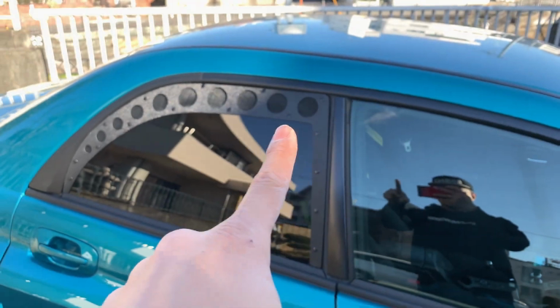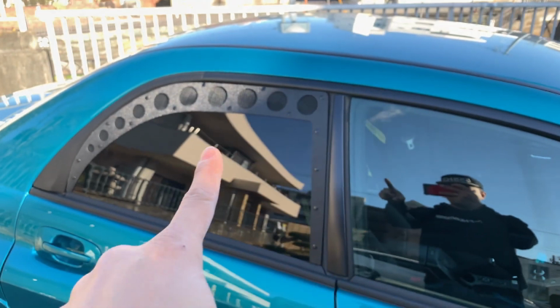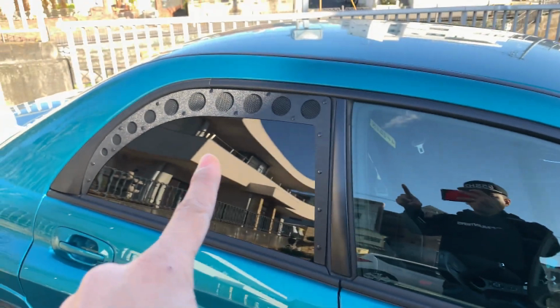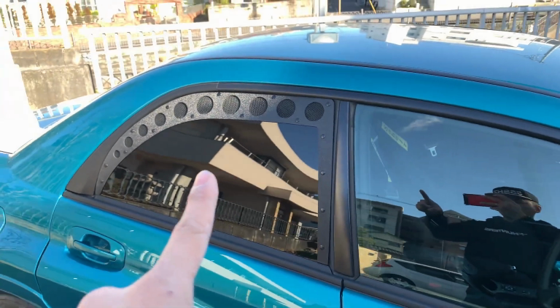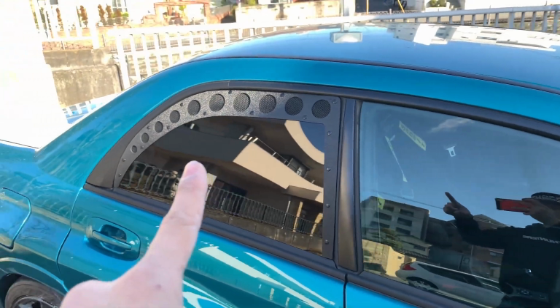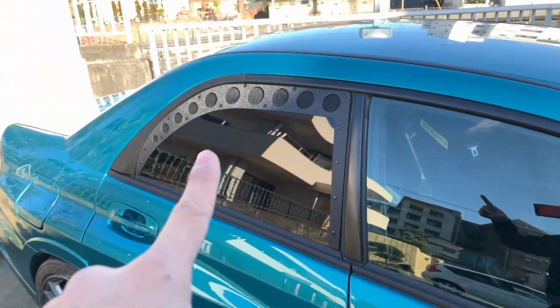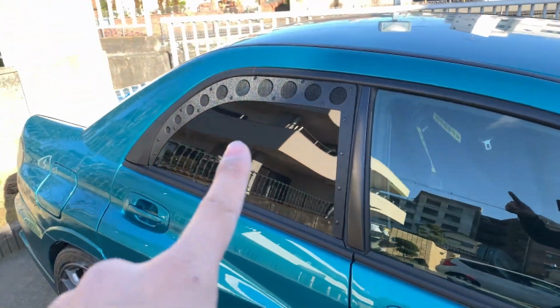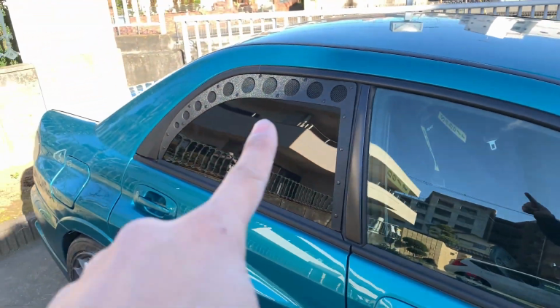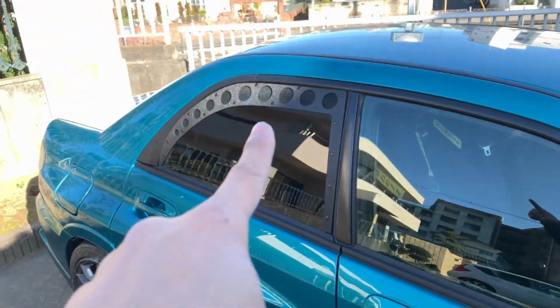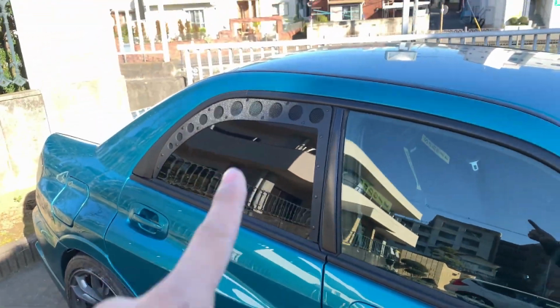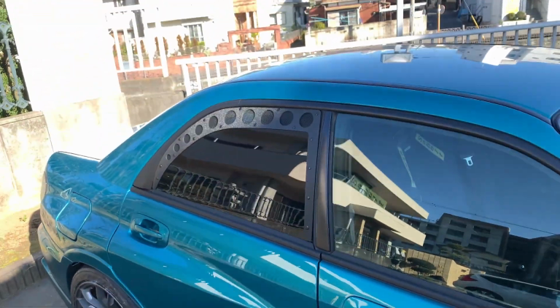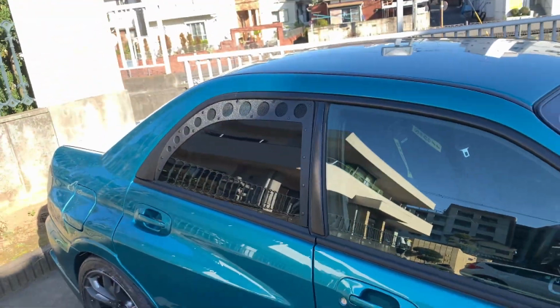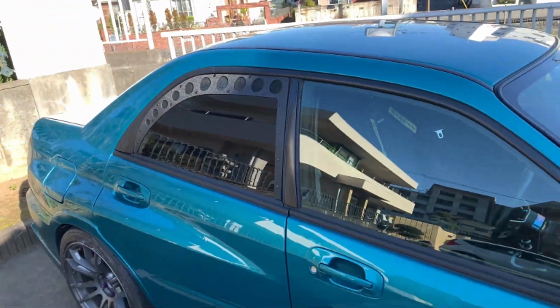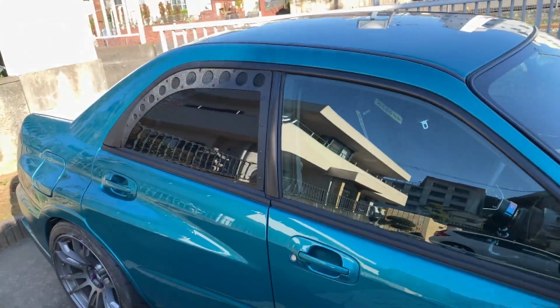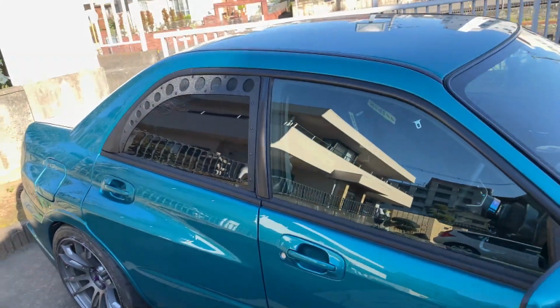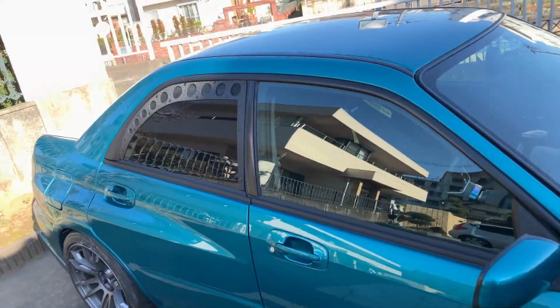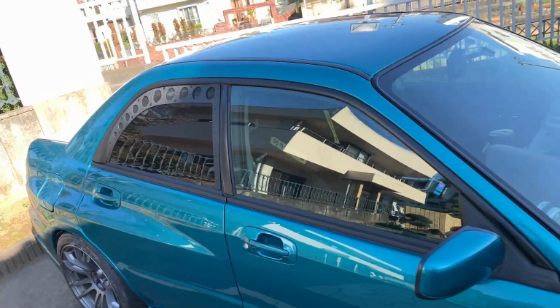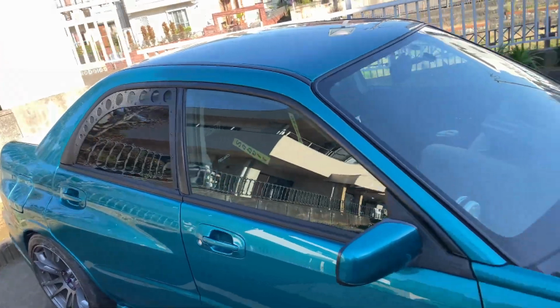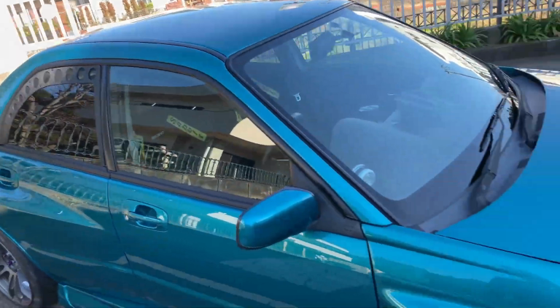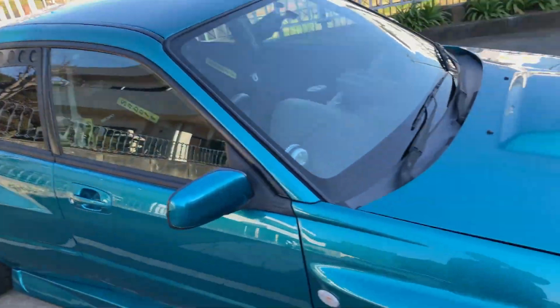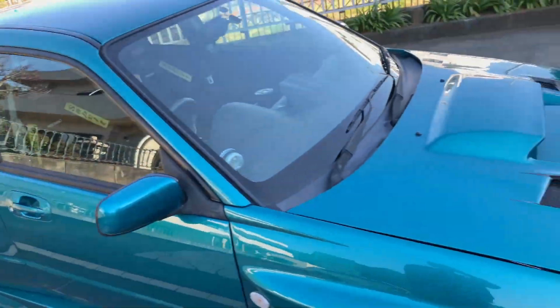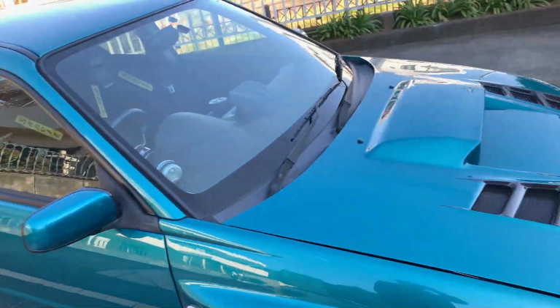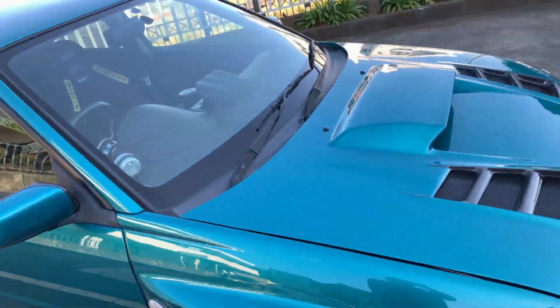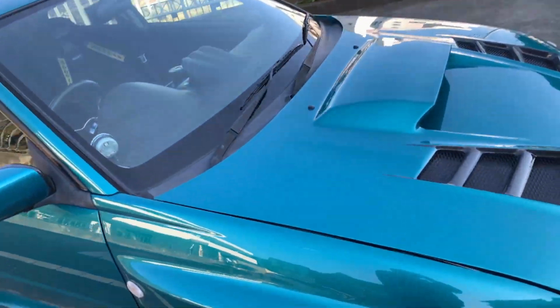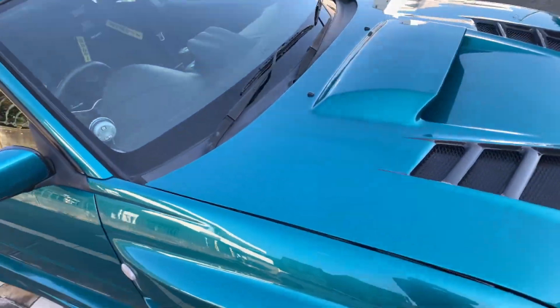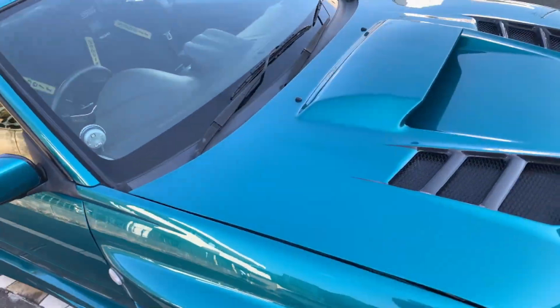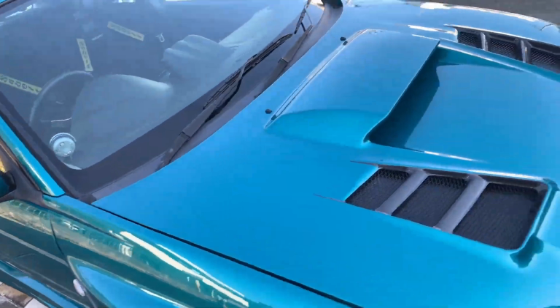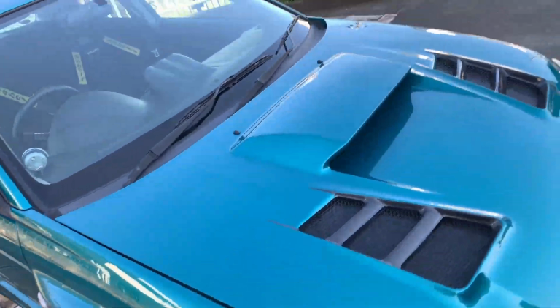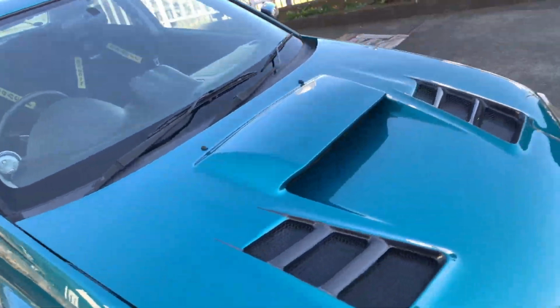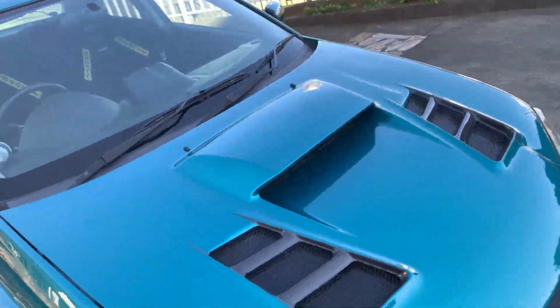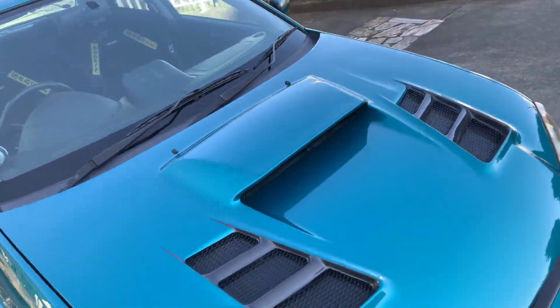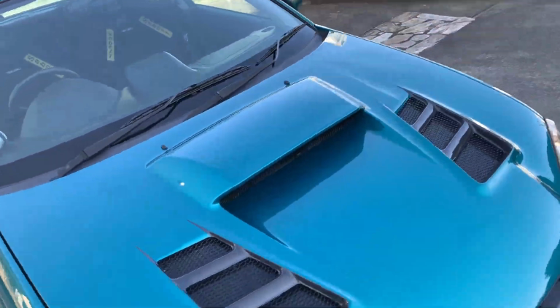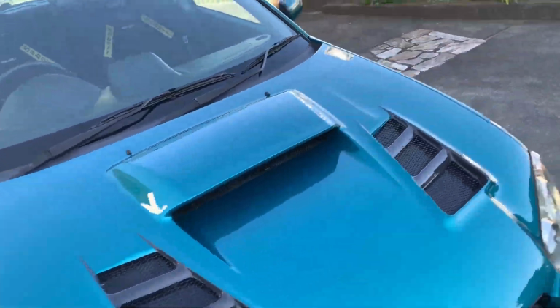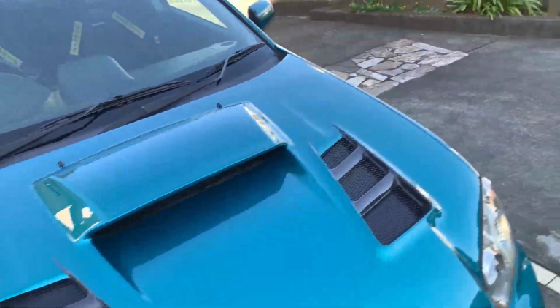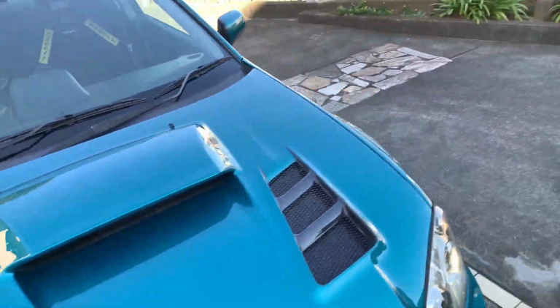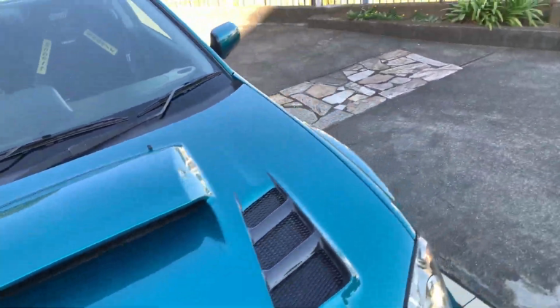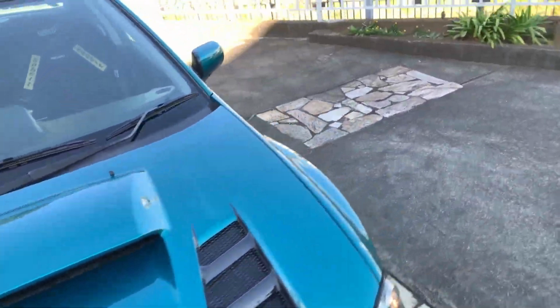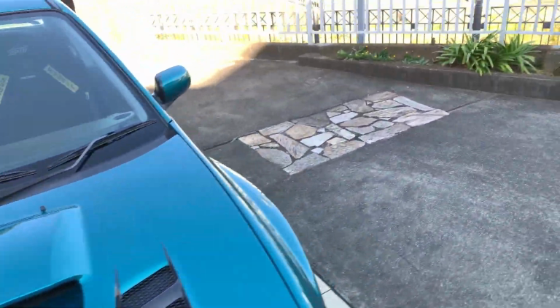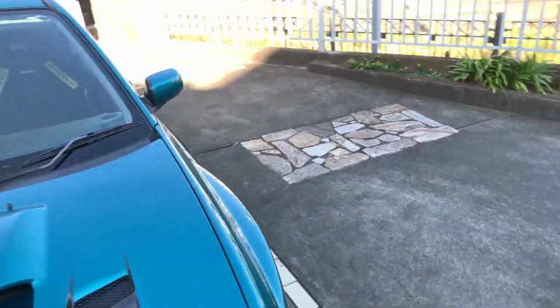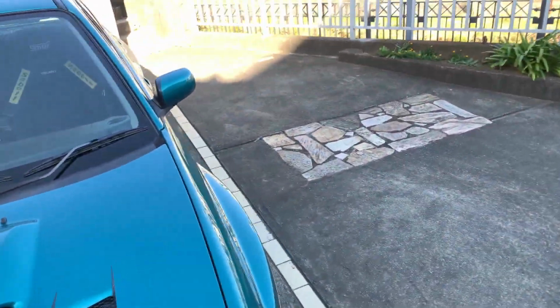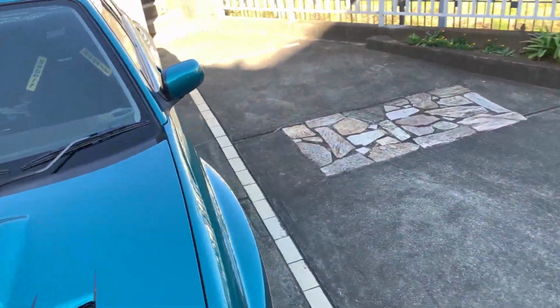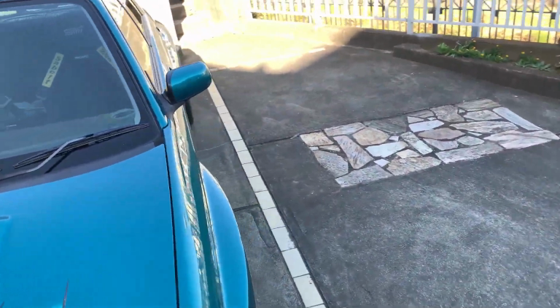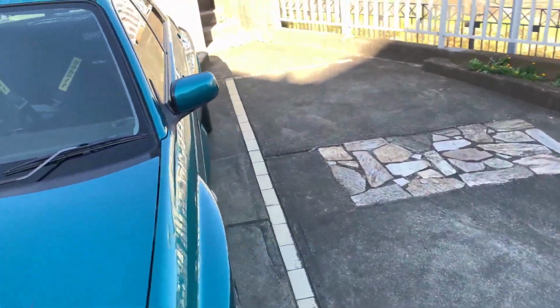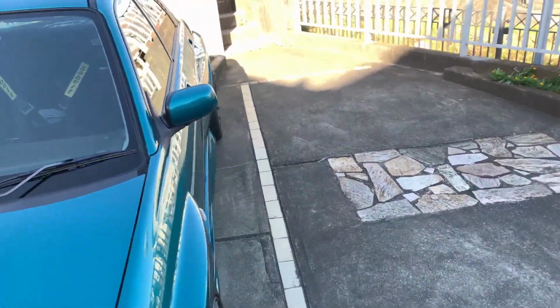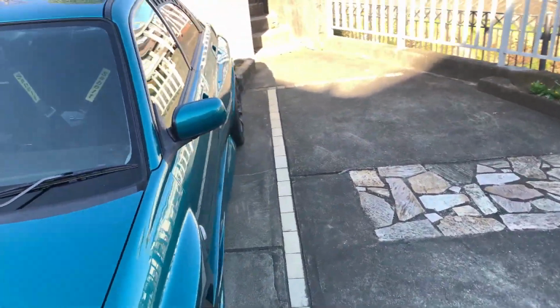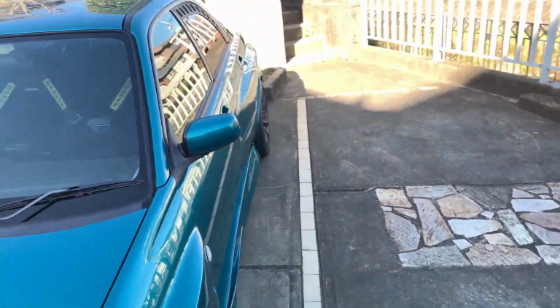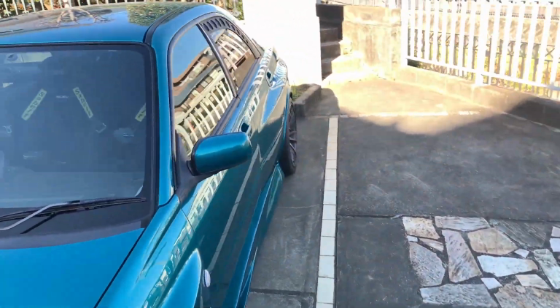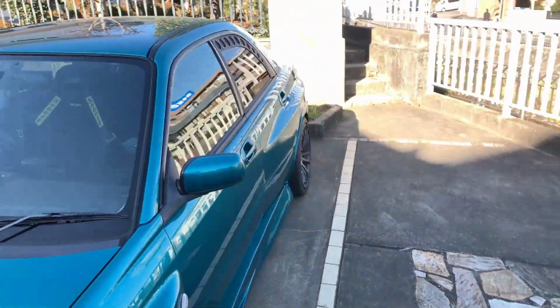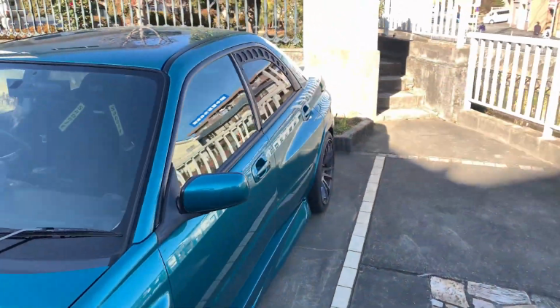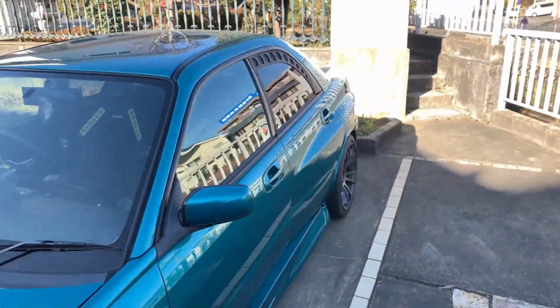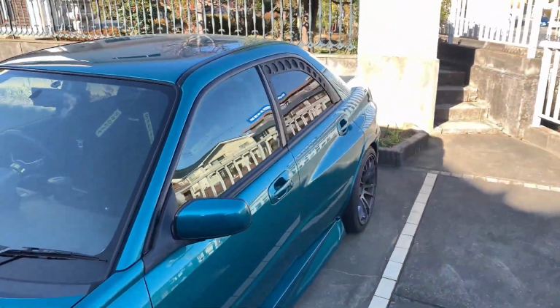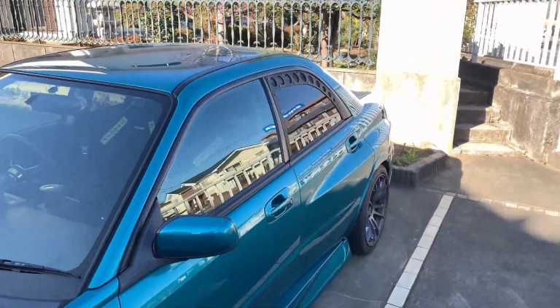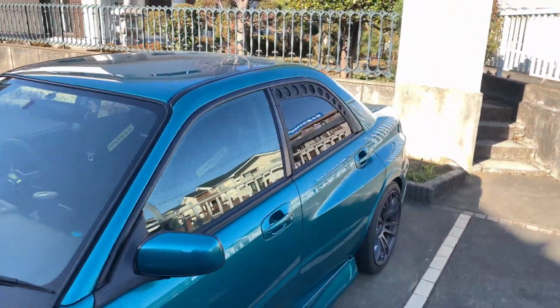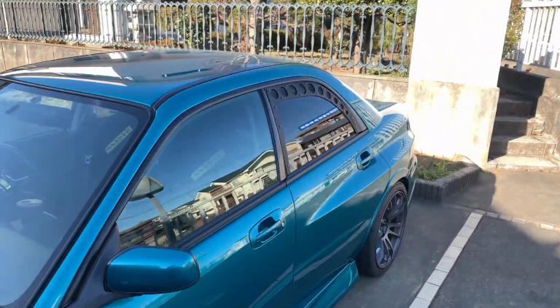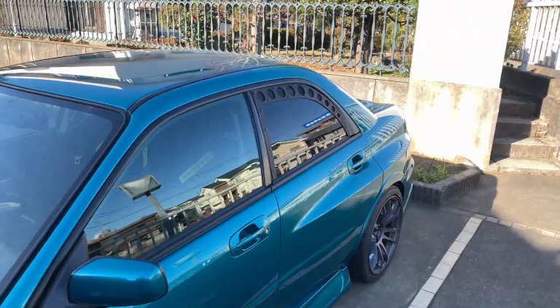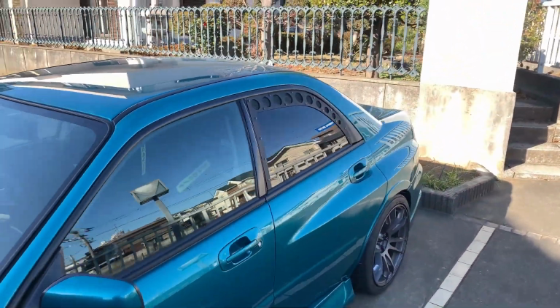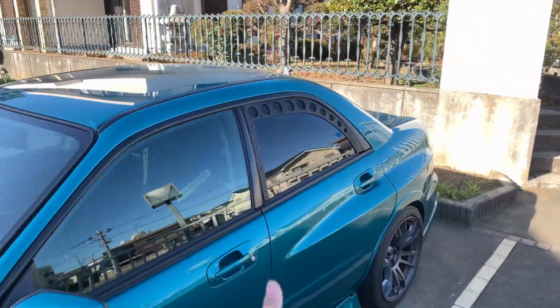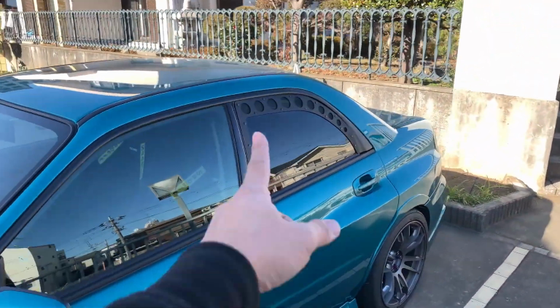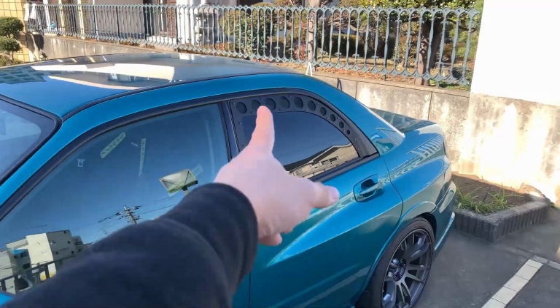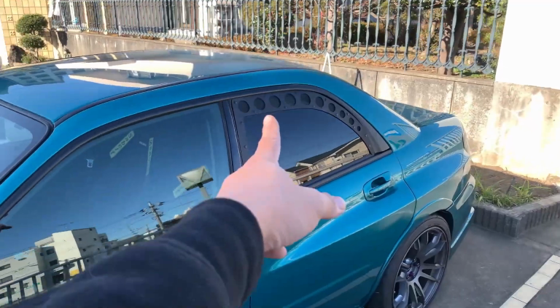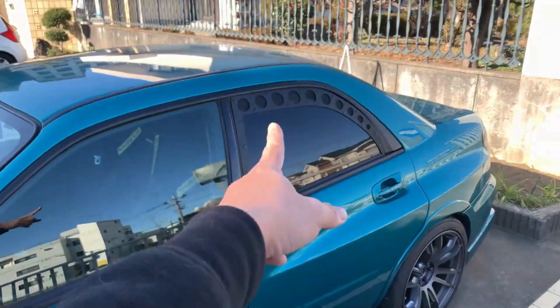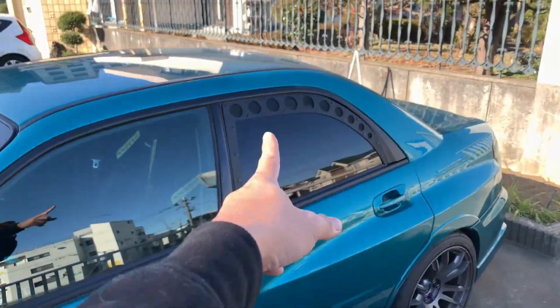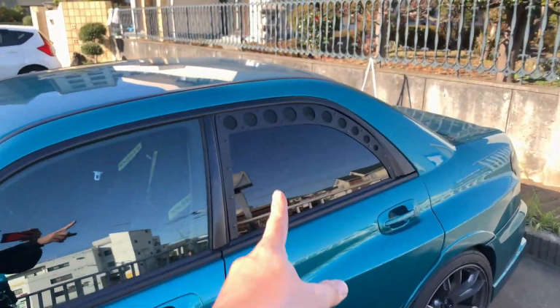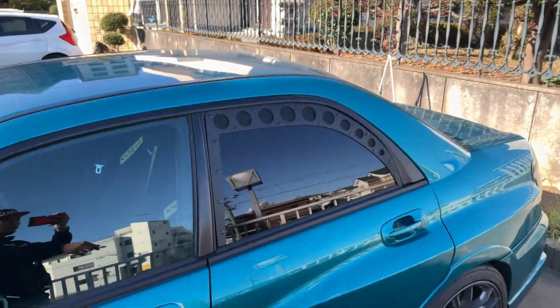After installing, that's what it's gonna look like. Same on the other side.